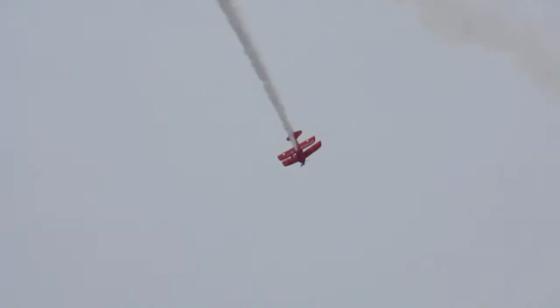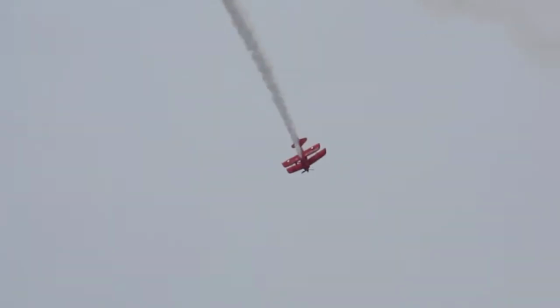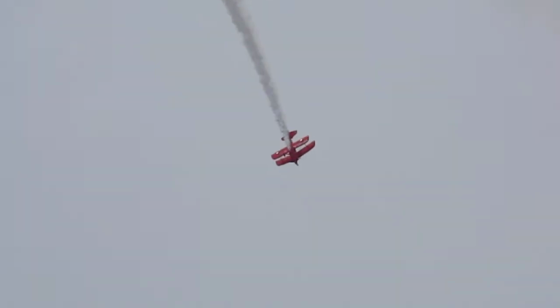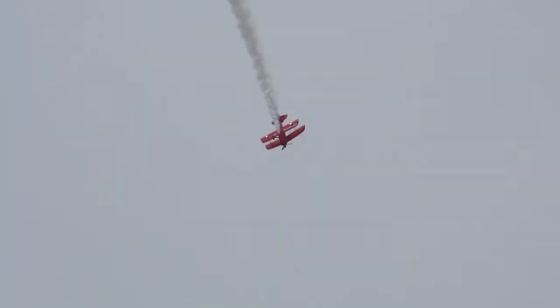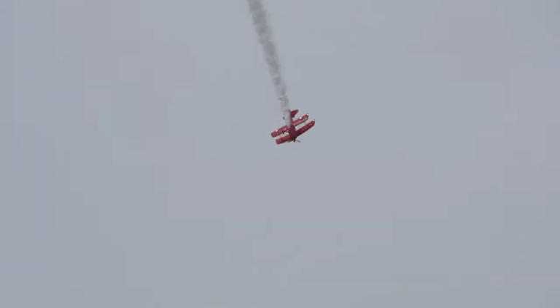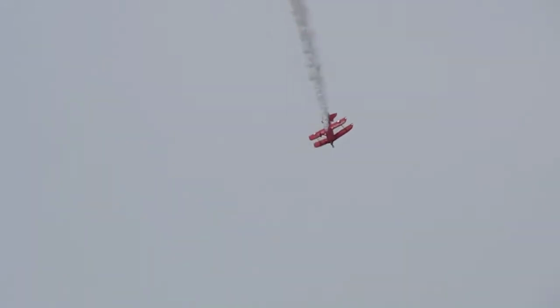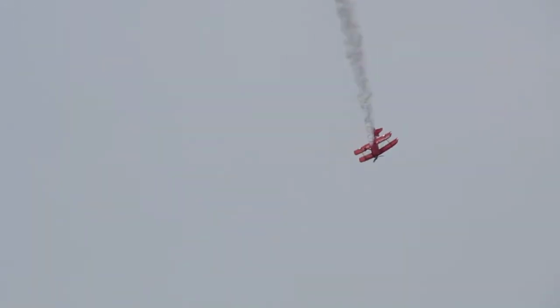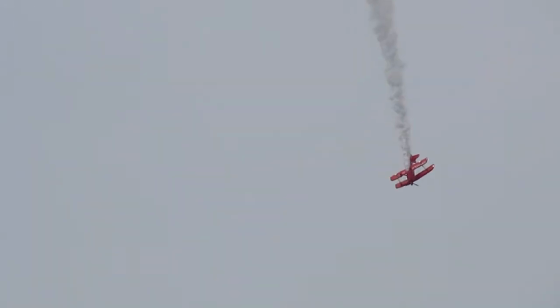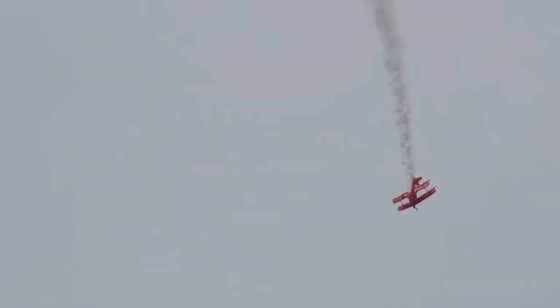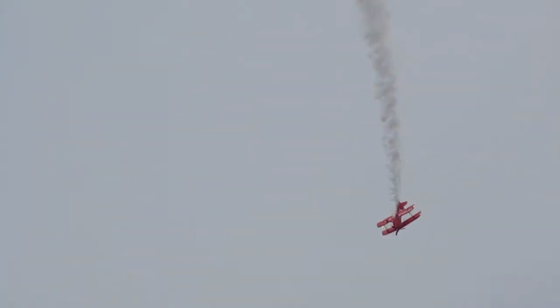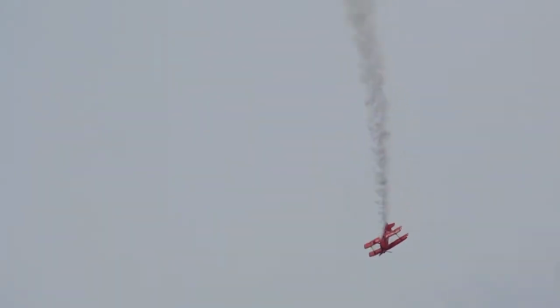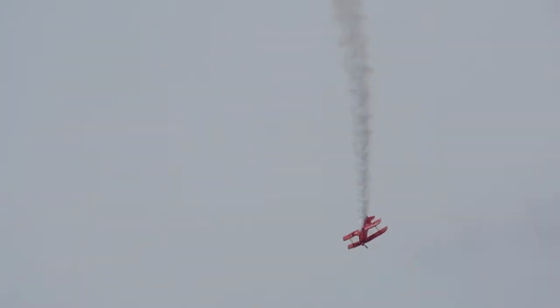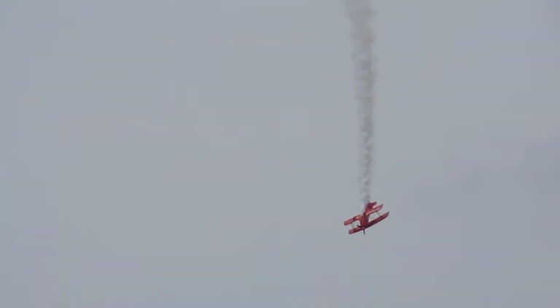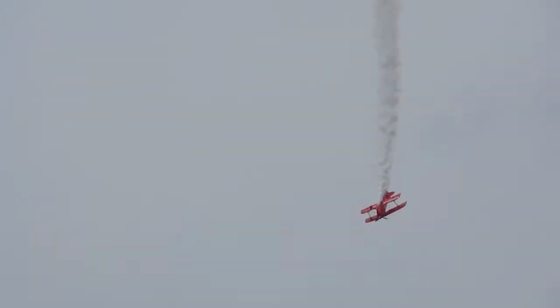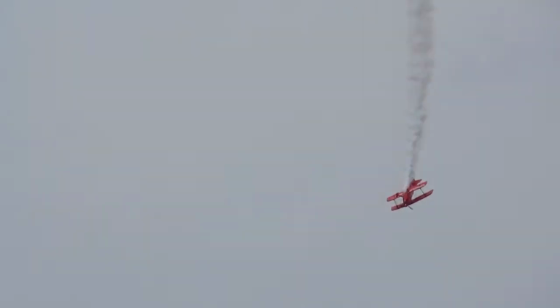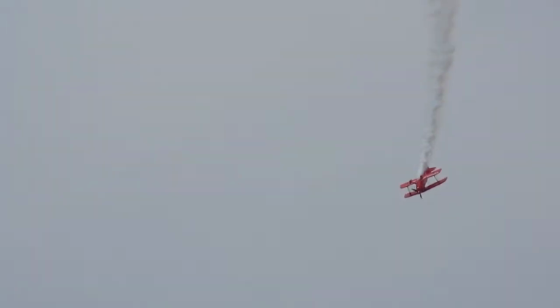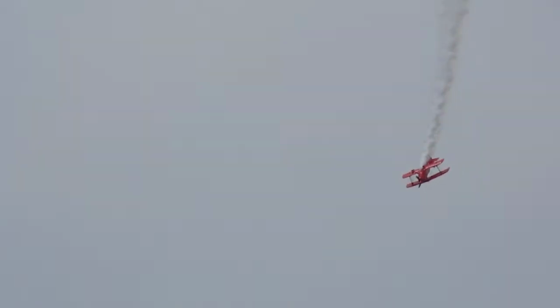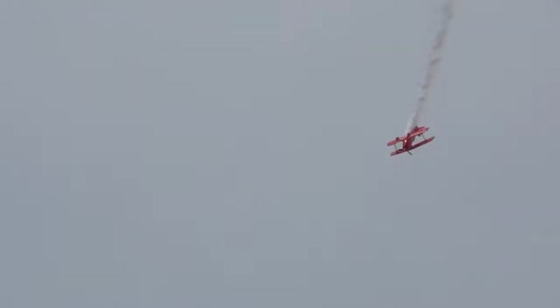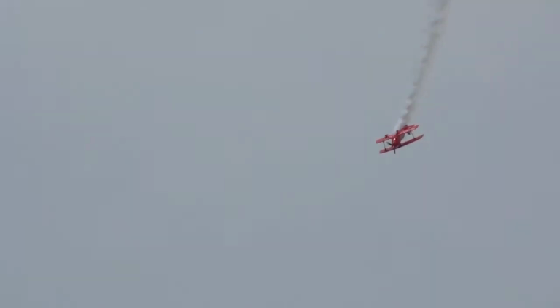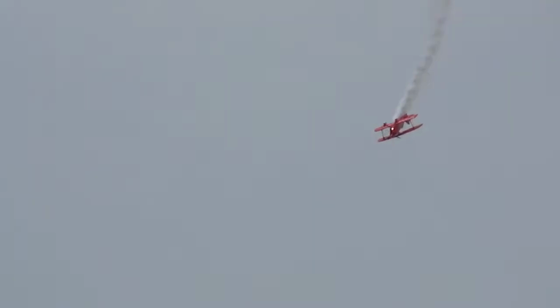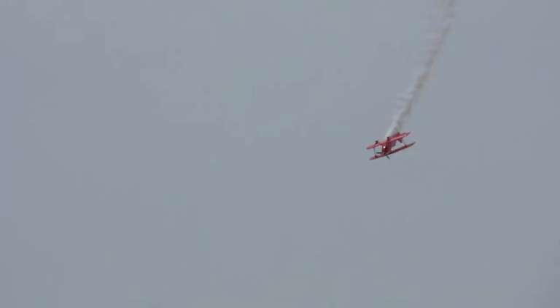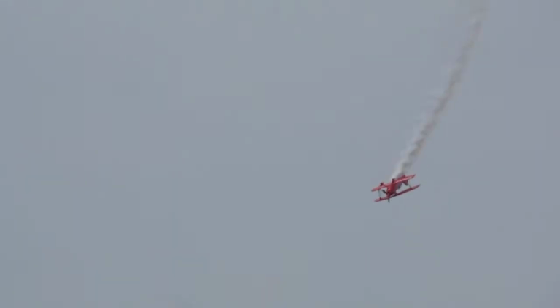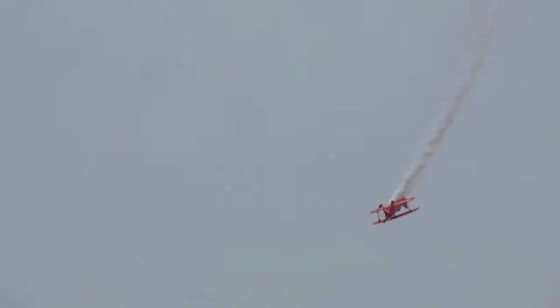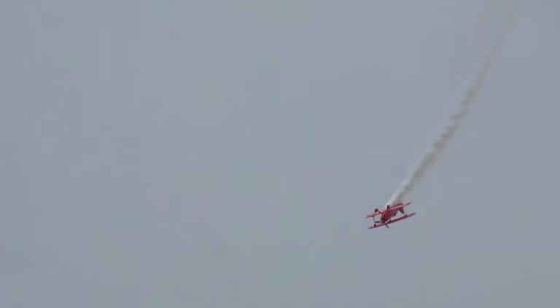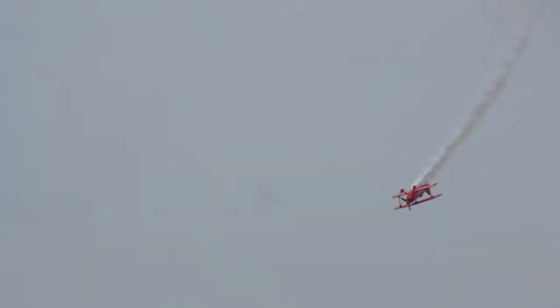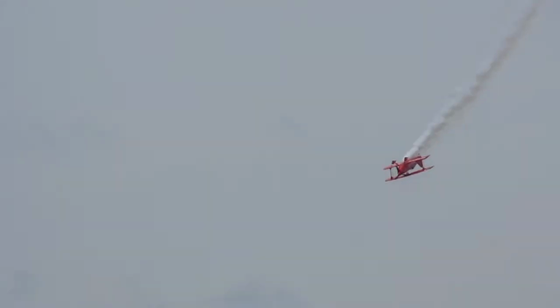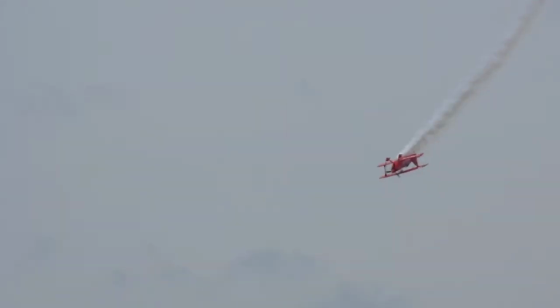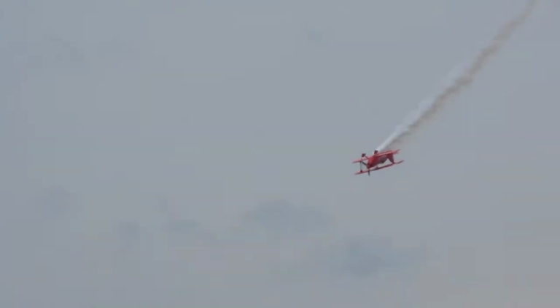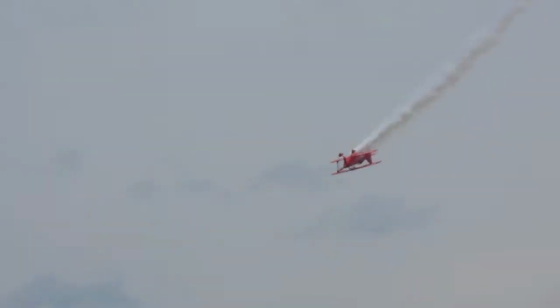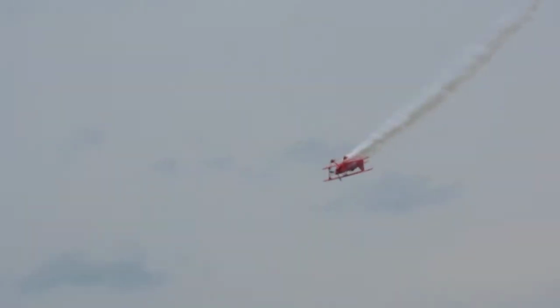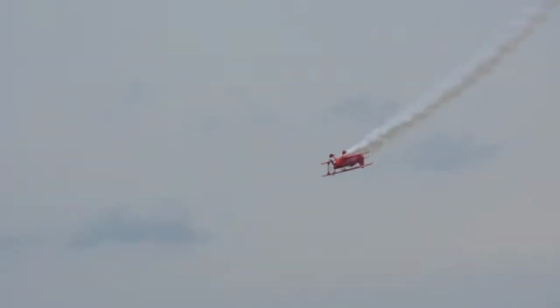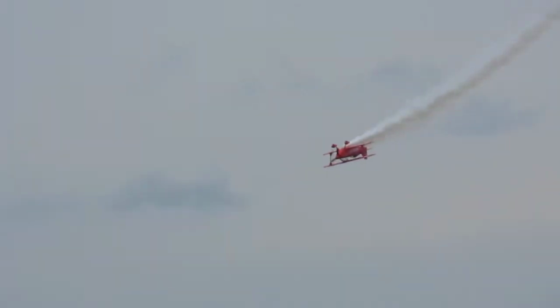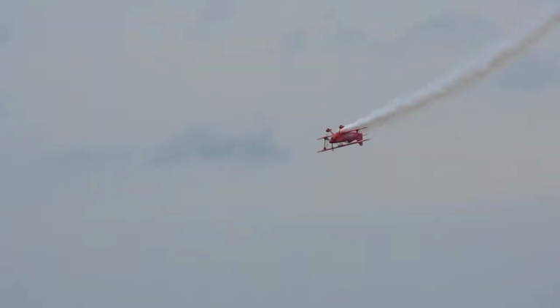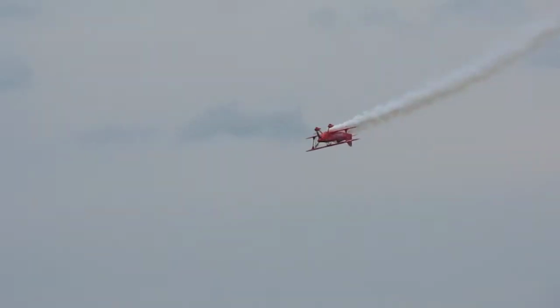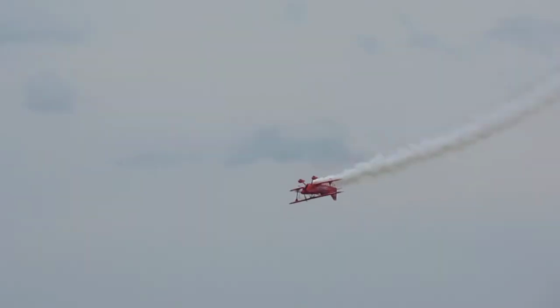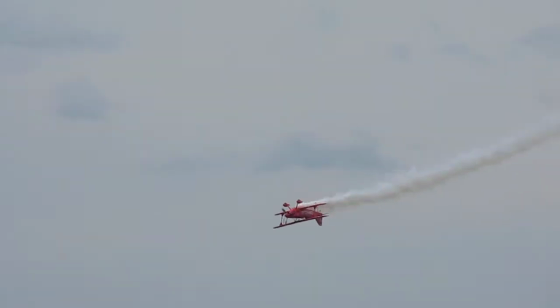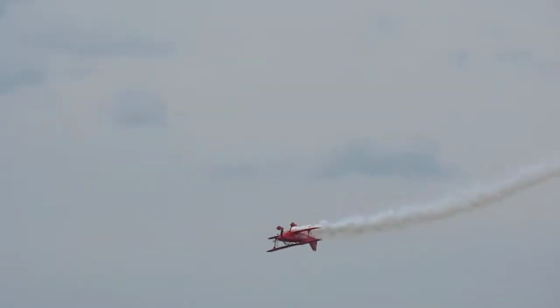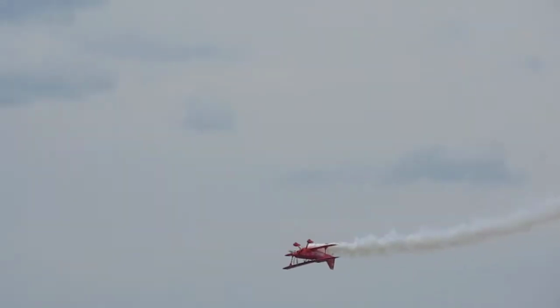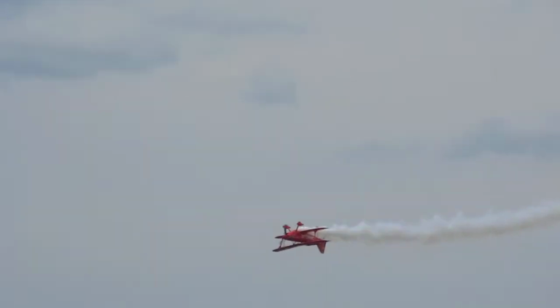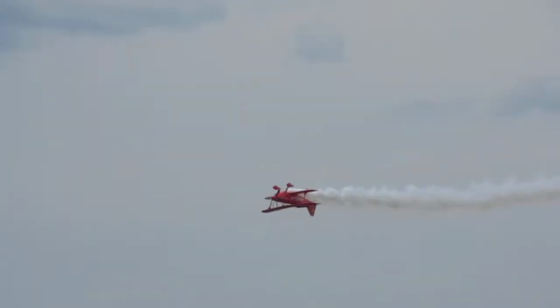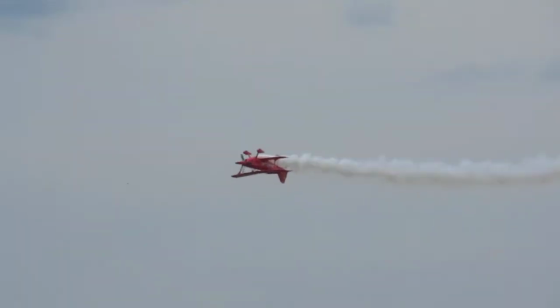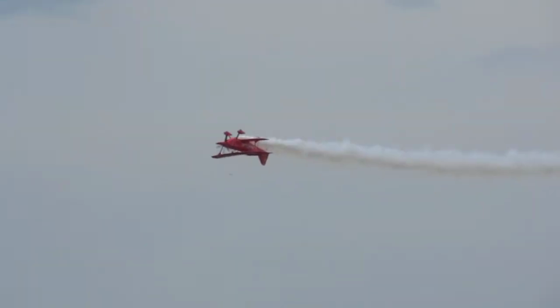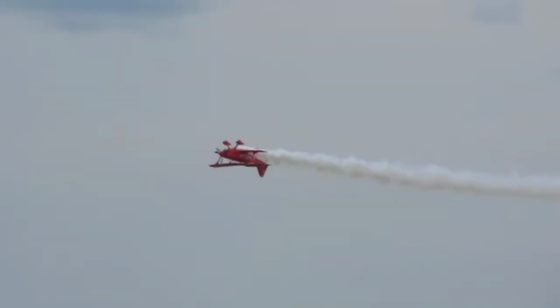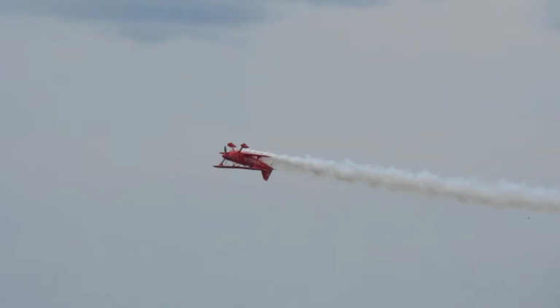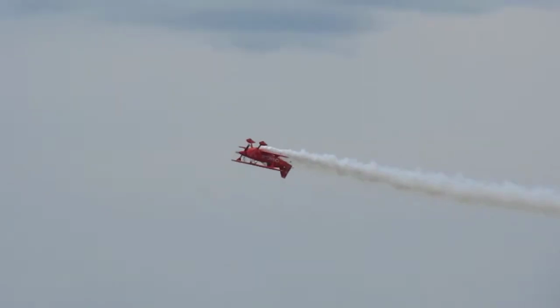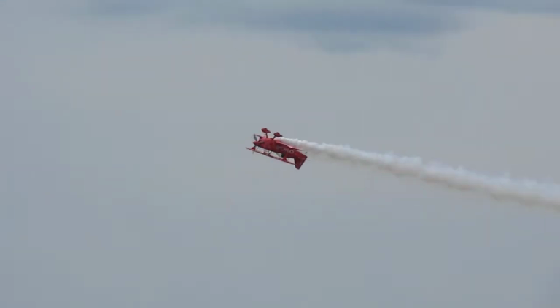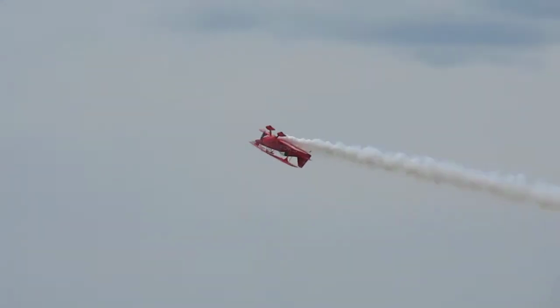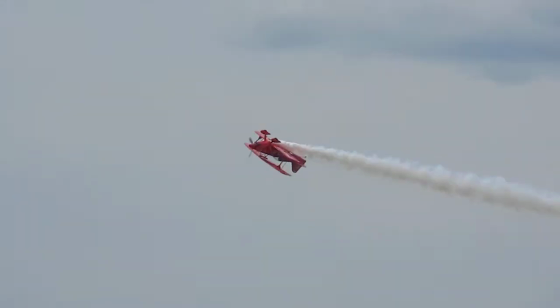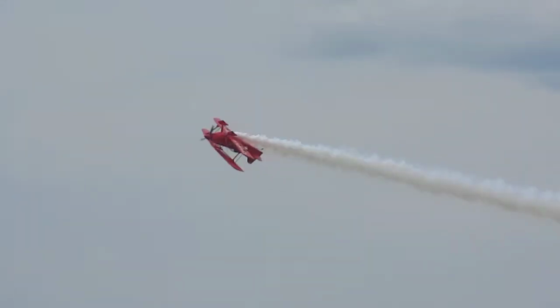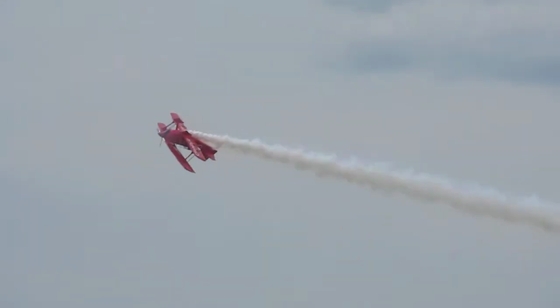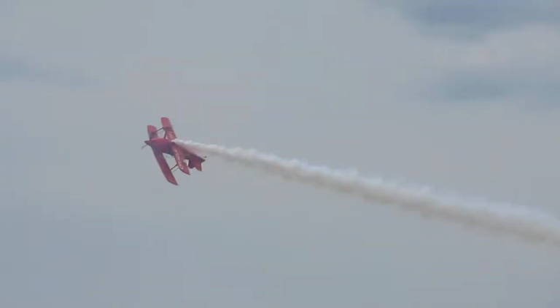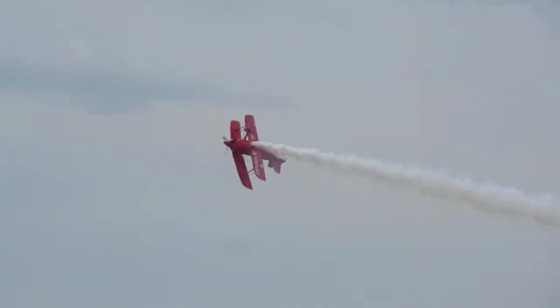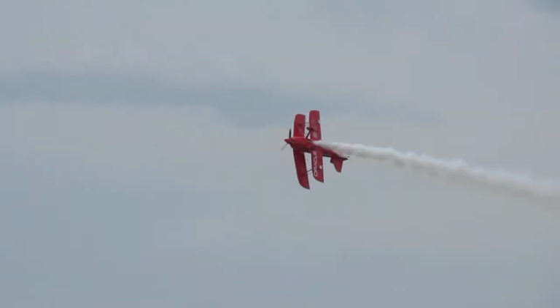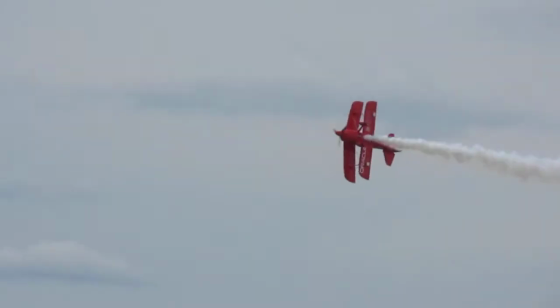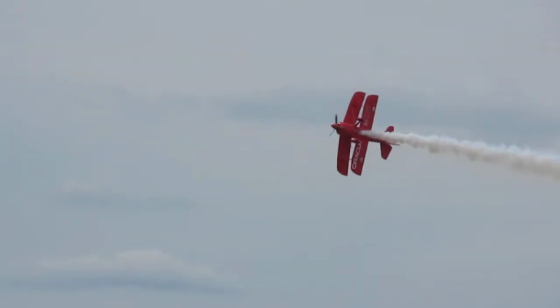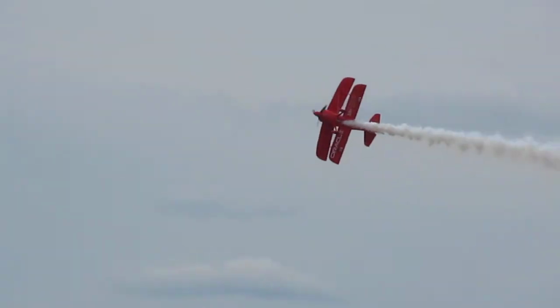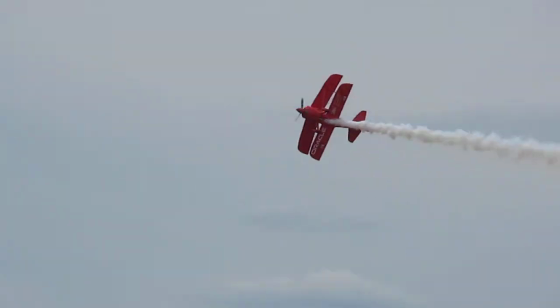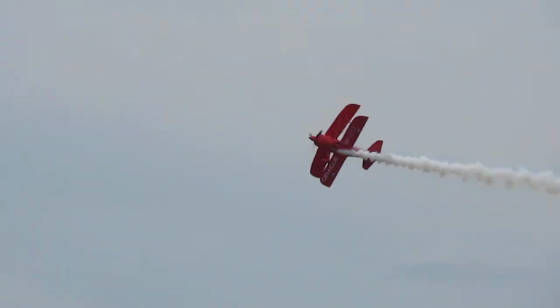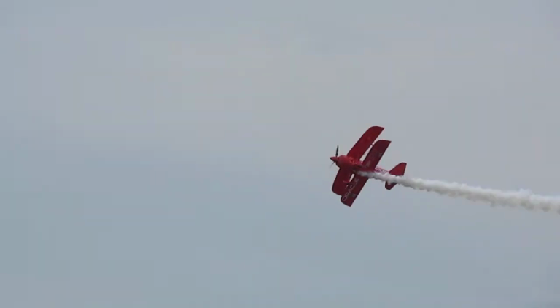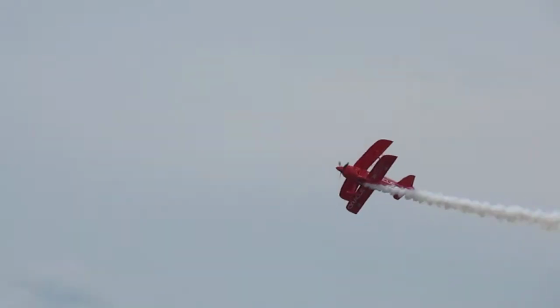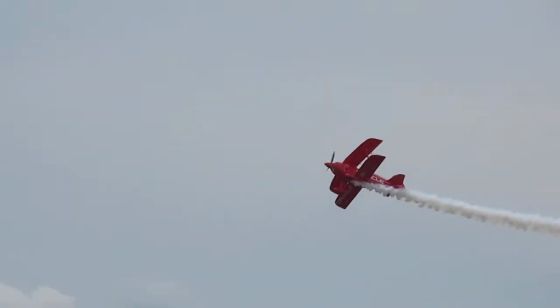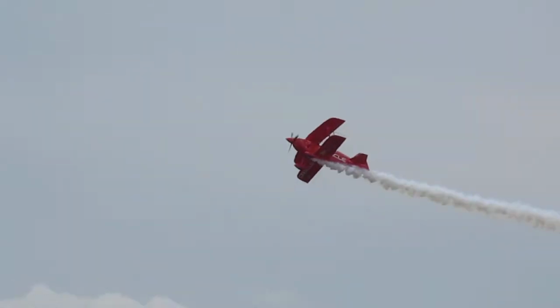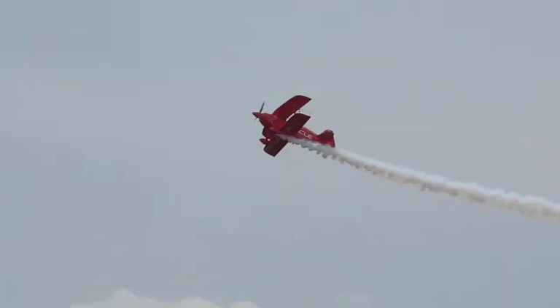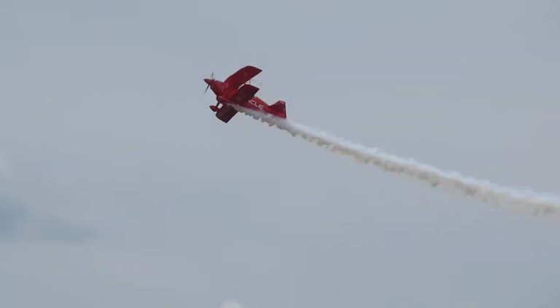Now, in the high negative G, inverted recovery. Once an air show center, the crew have pulled from the front.